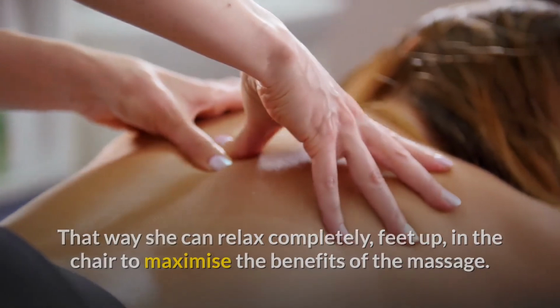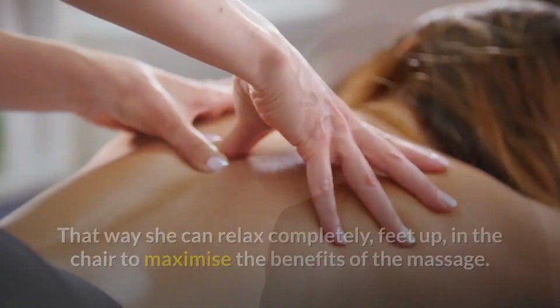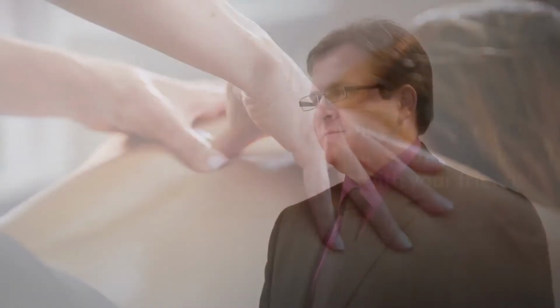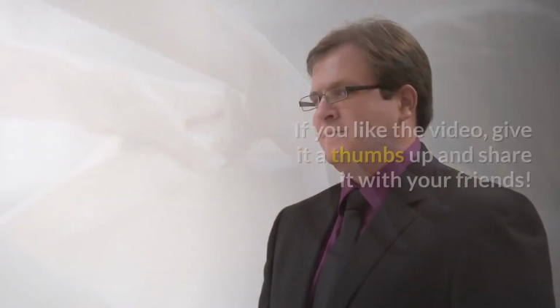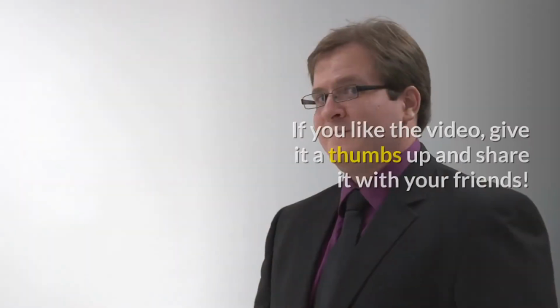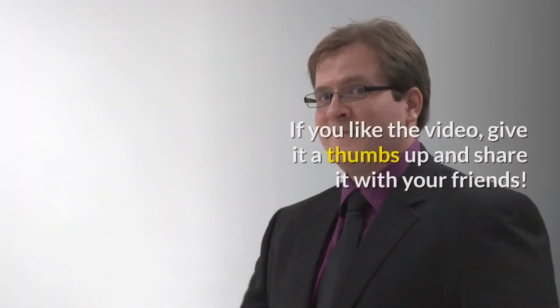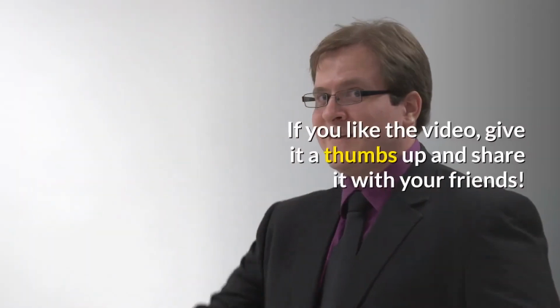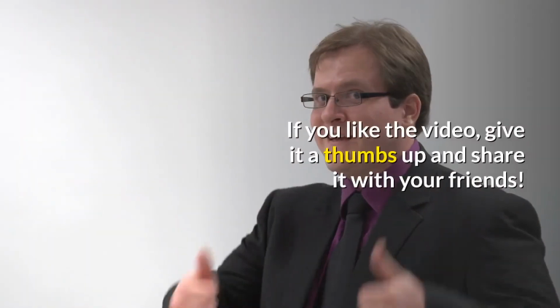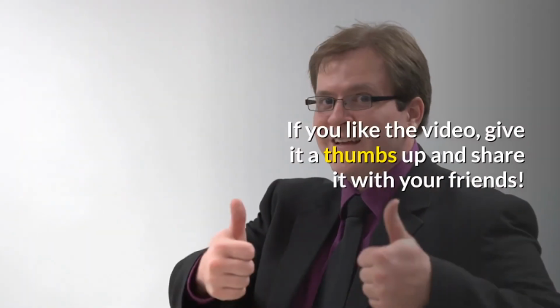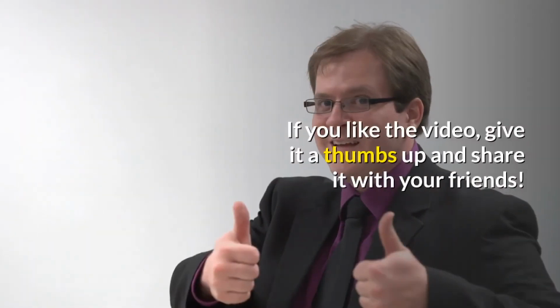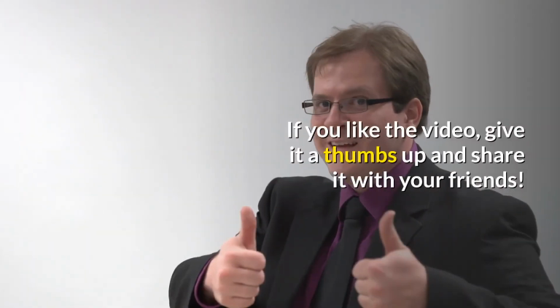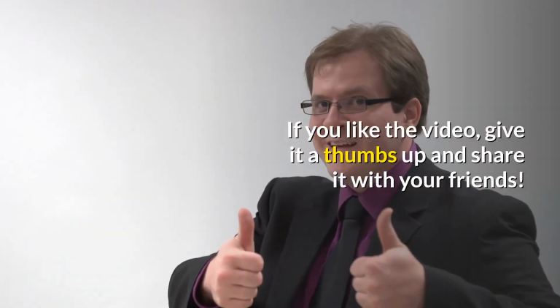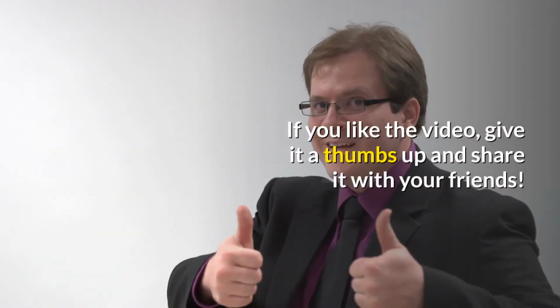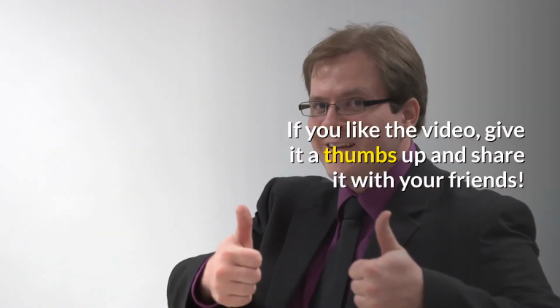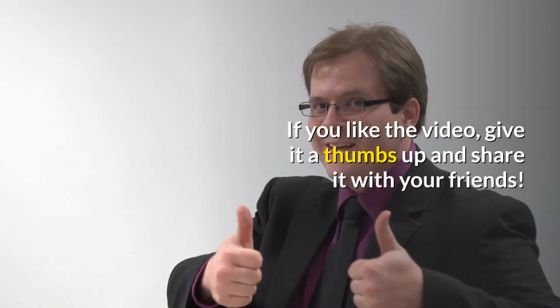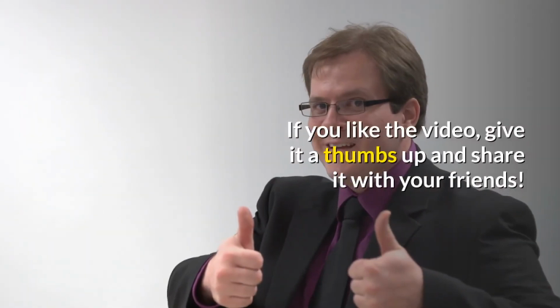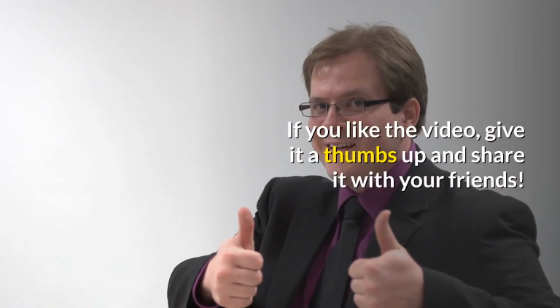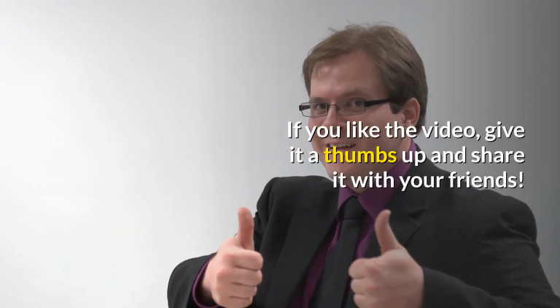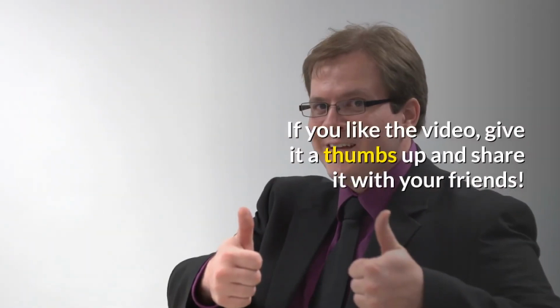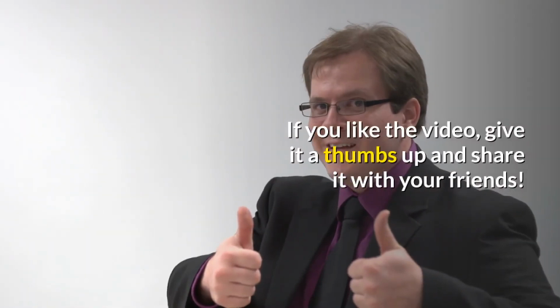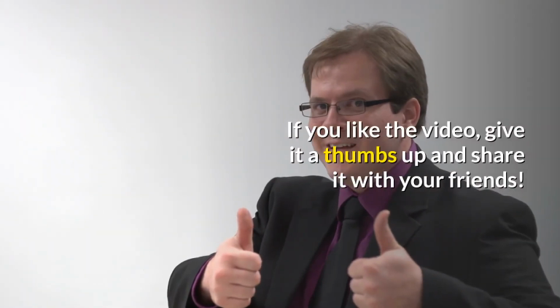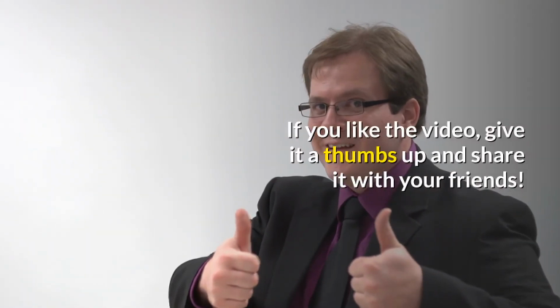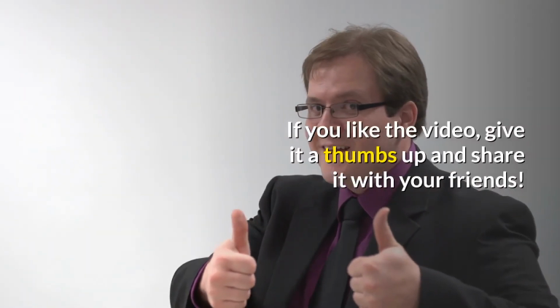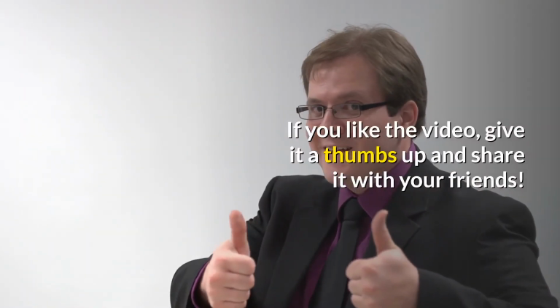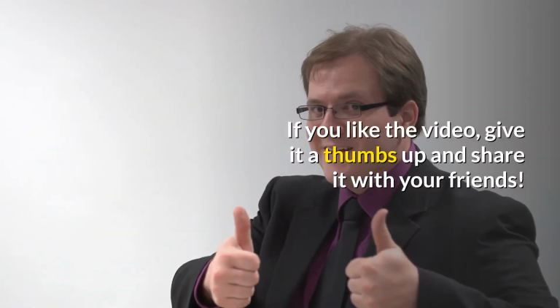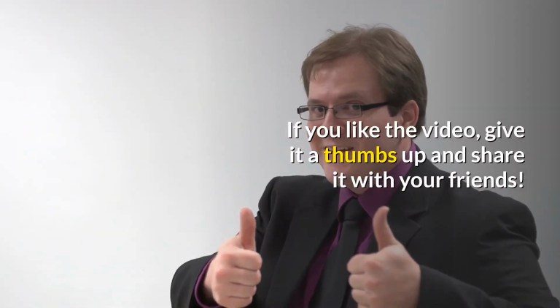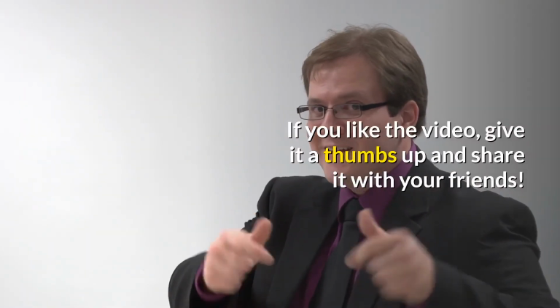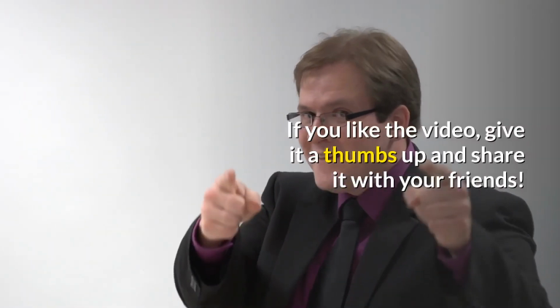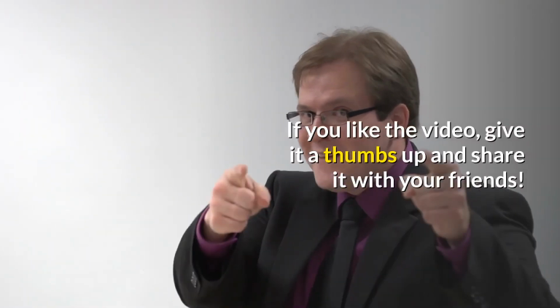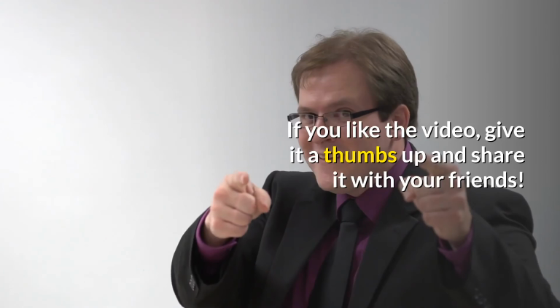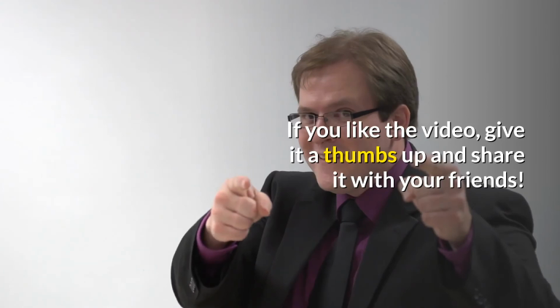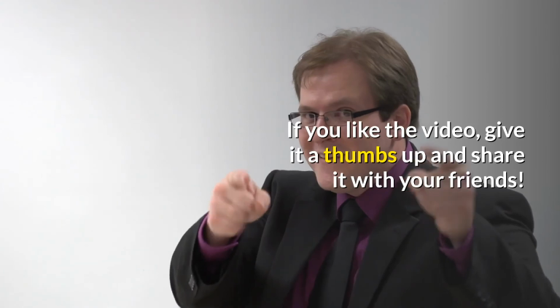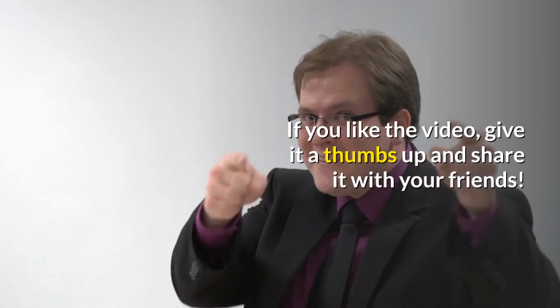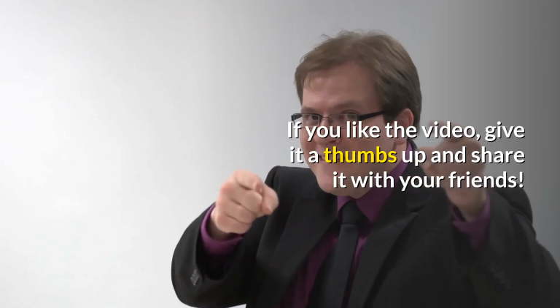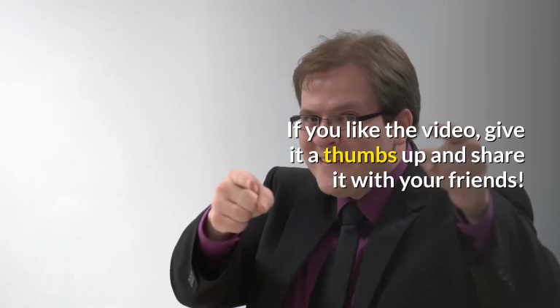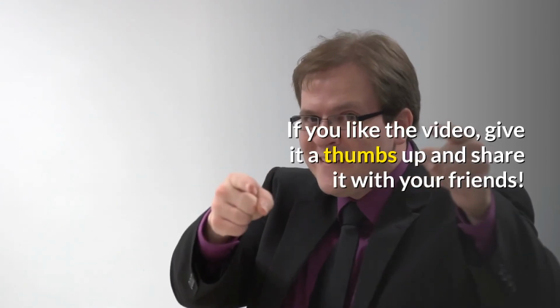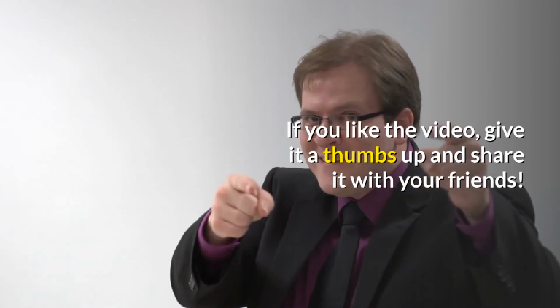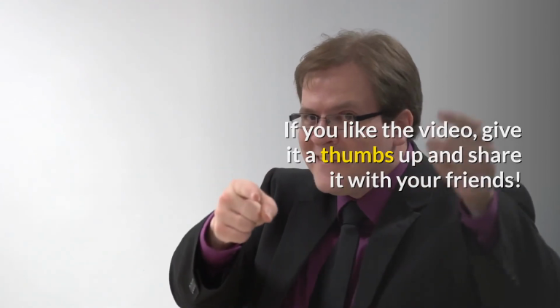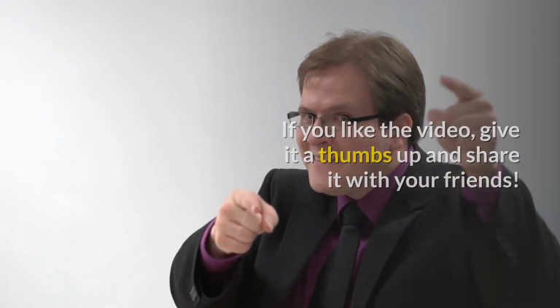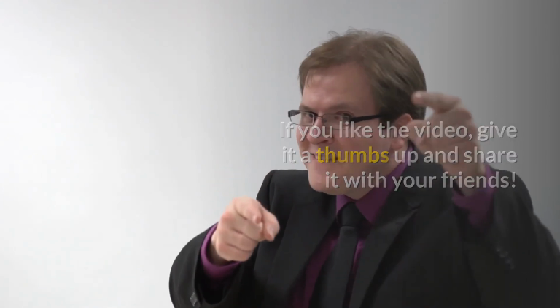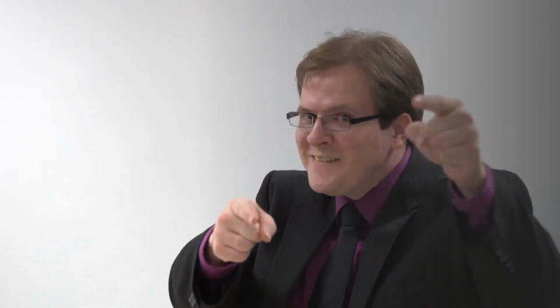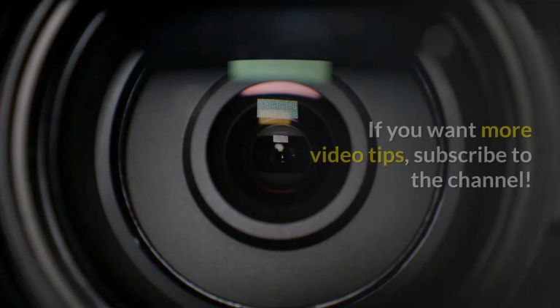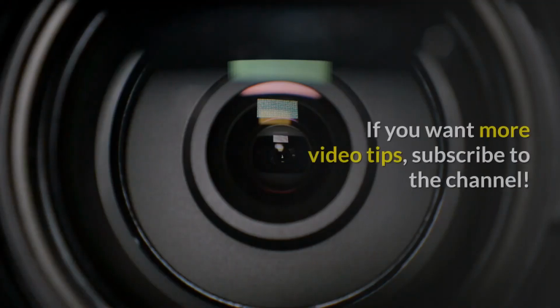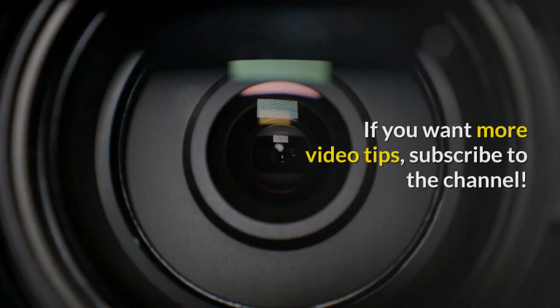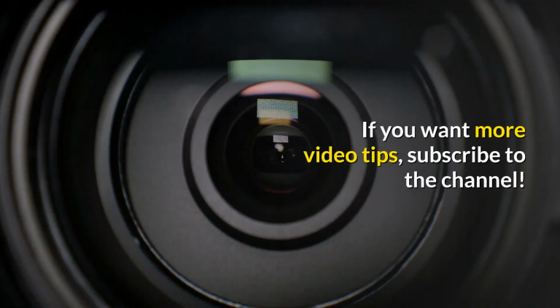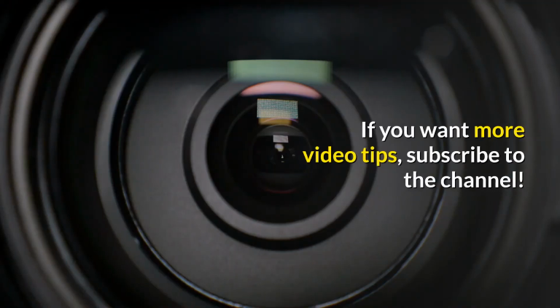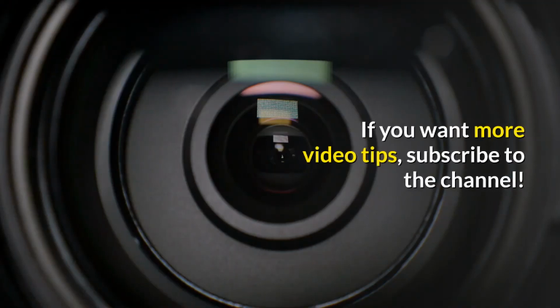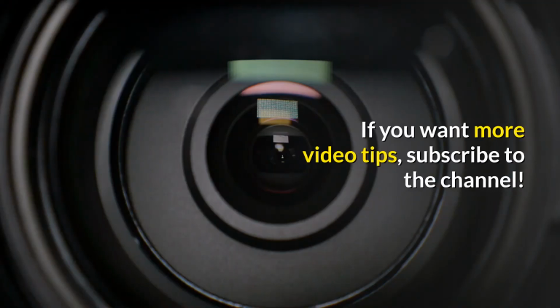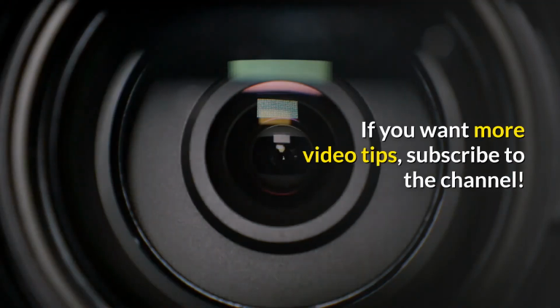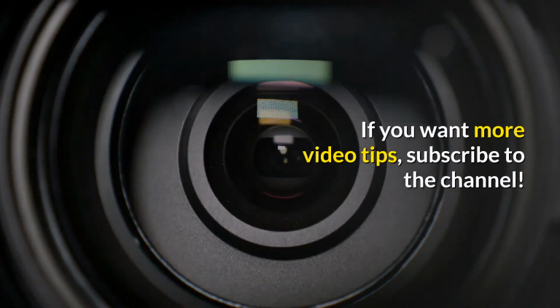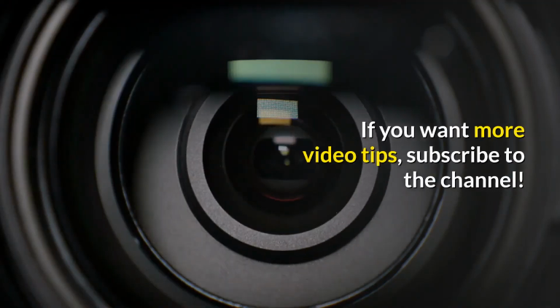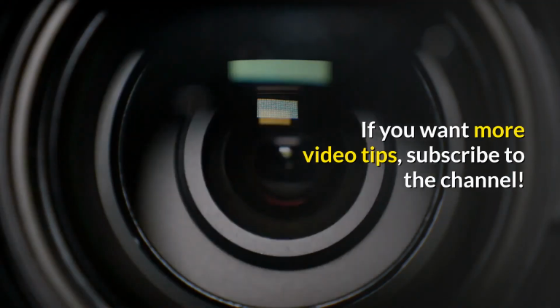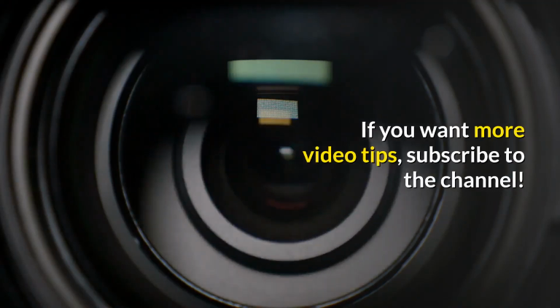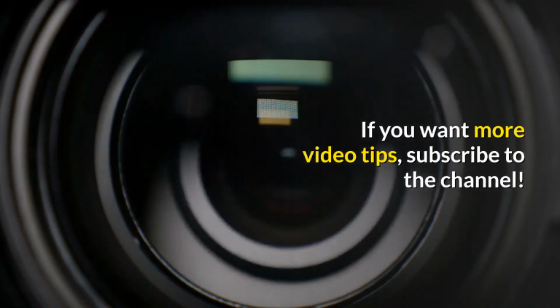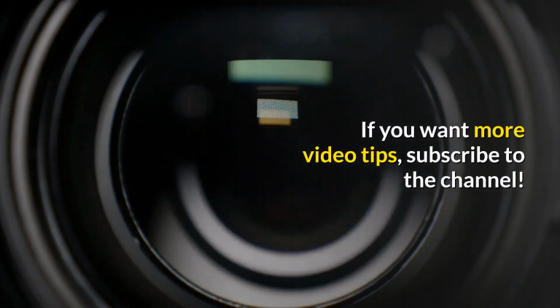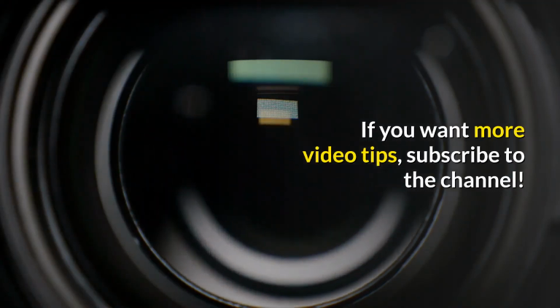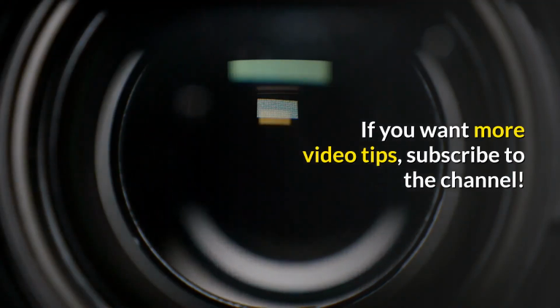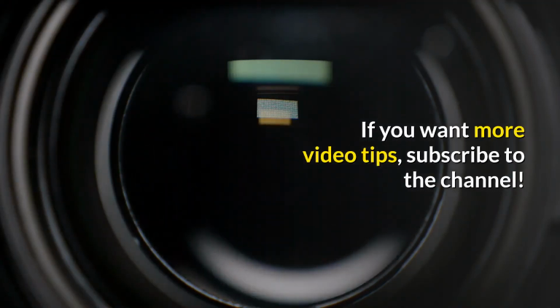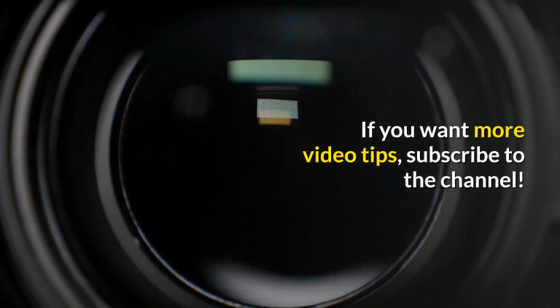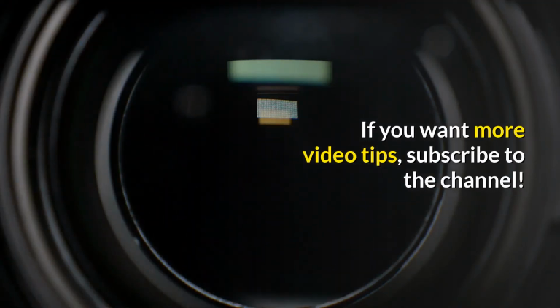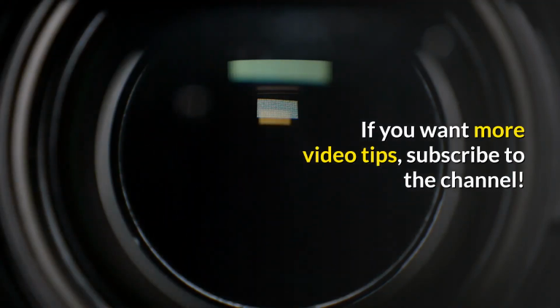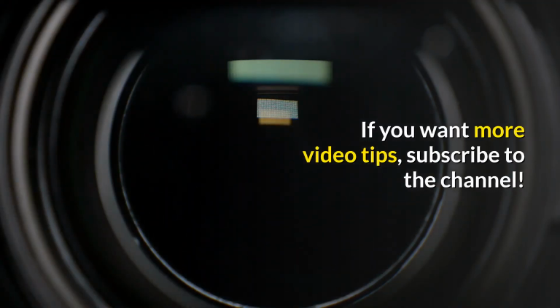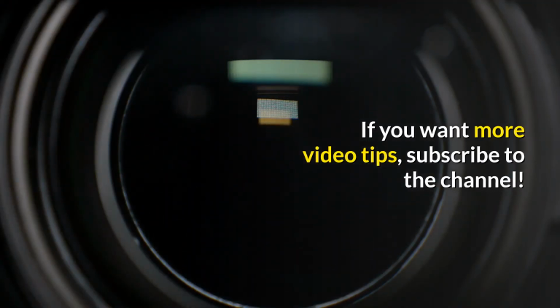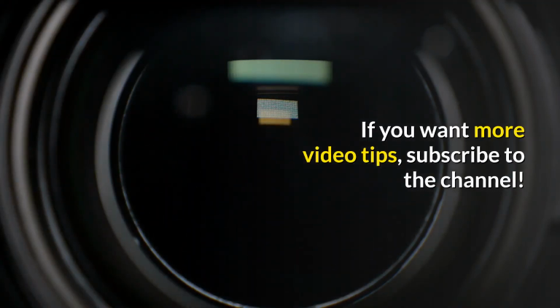If you like the video, give it a thumbs up and share it with your friends. If you want more video tips, subscribe to the channel.